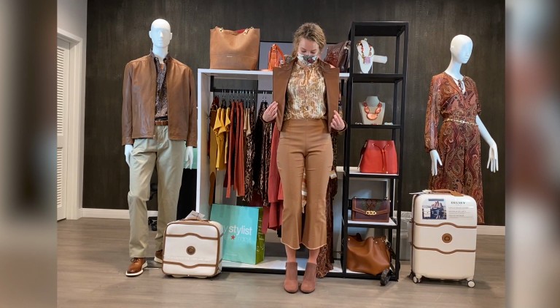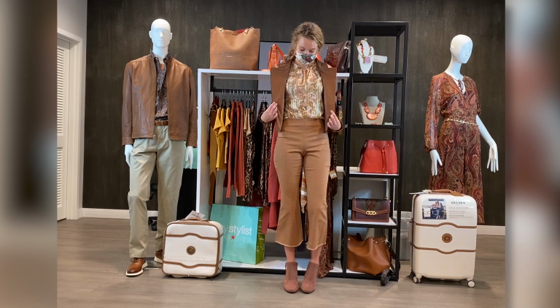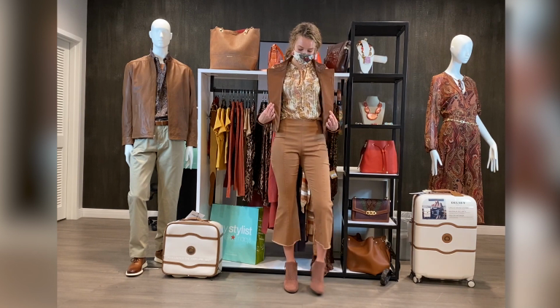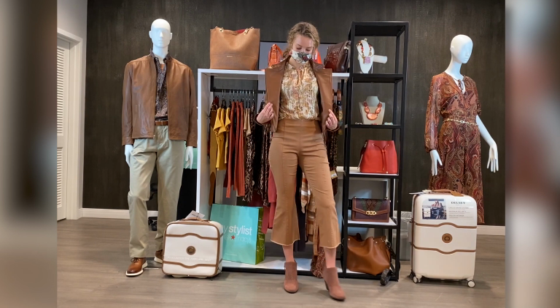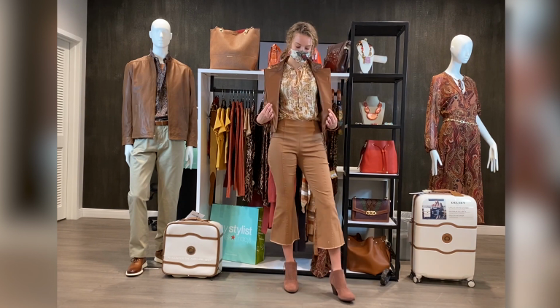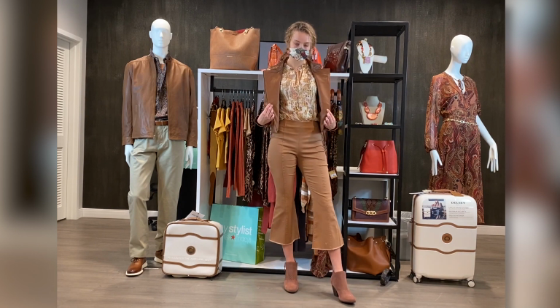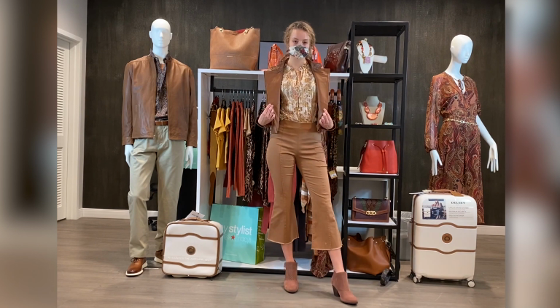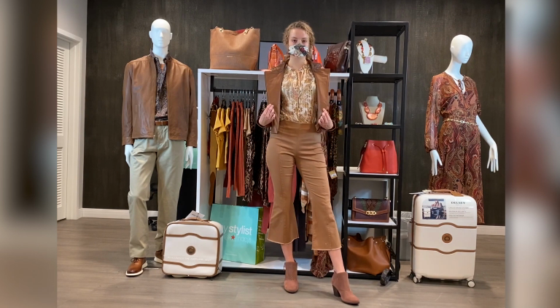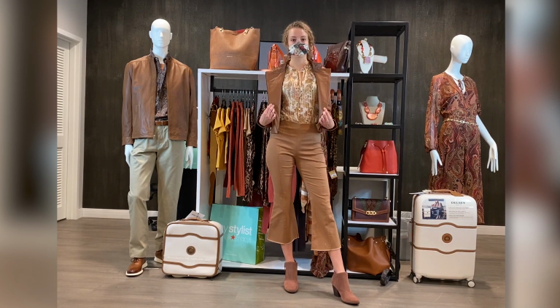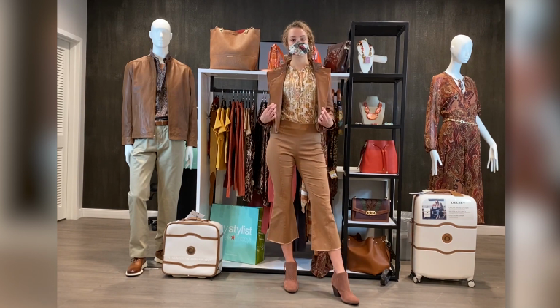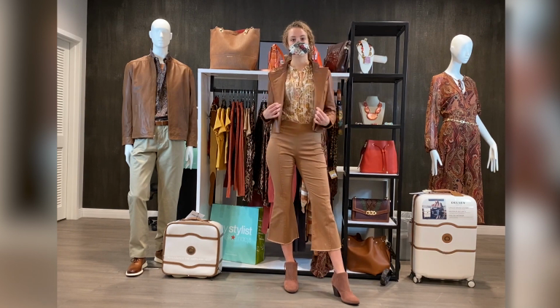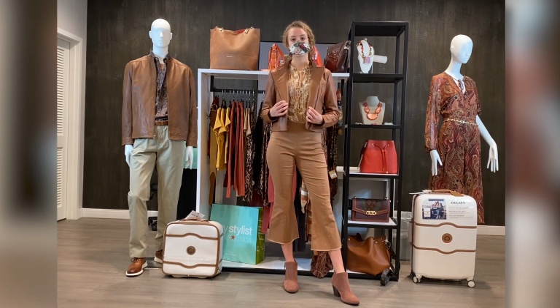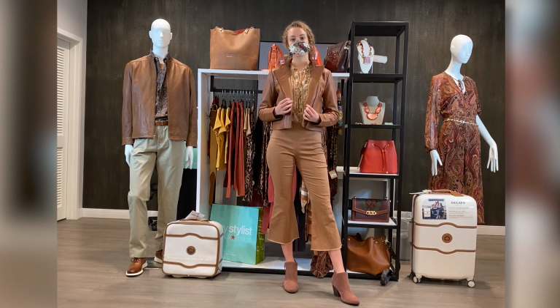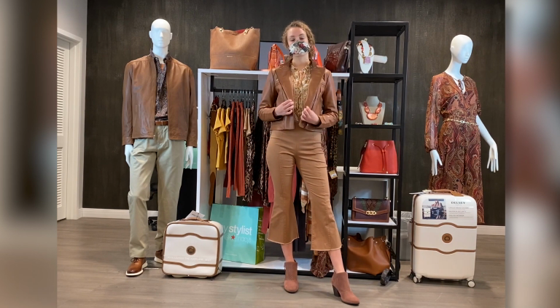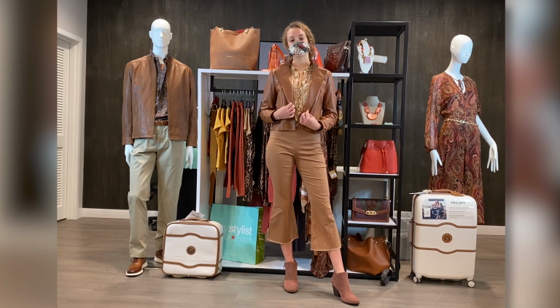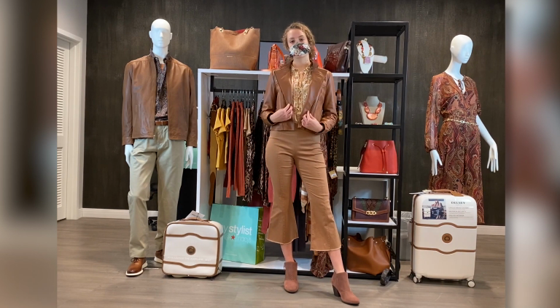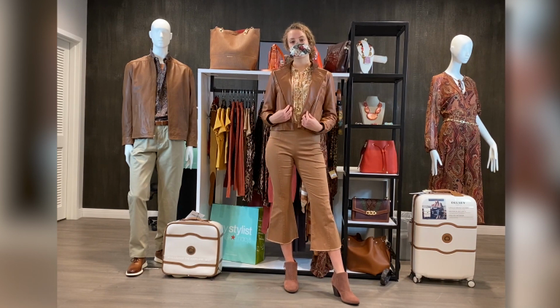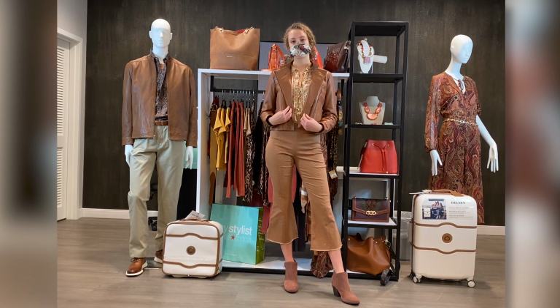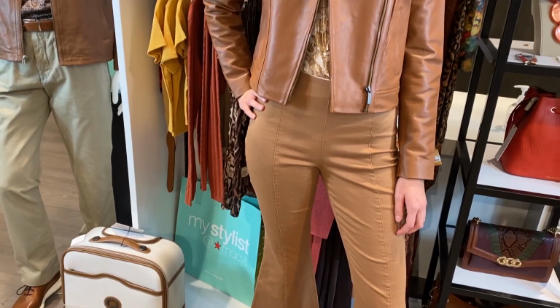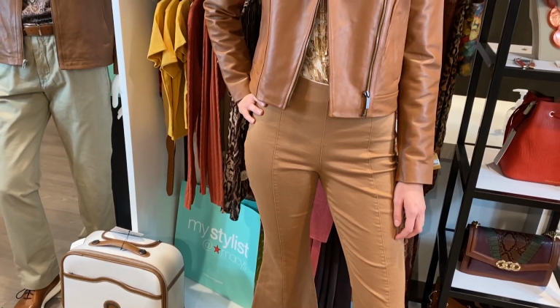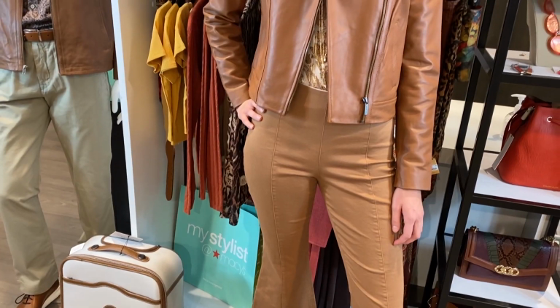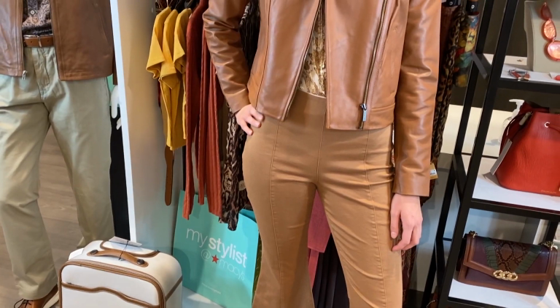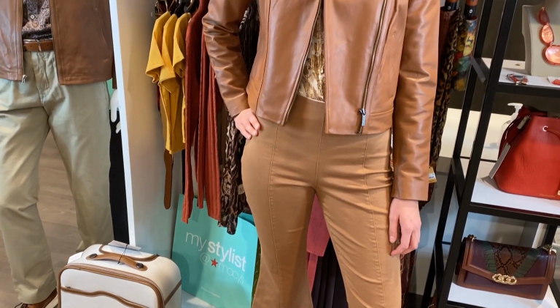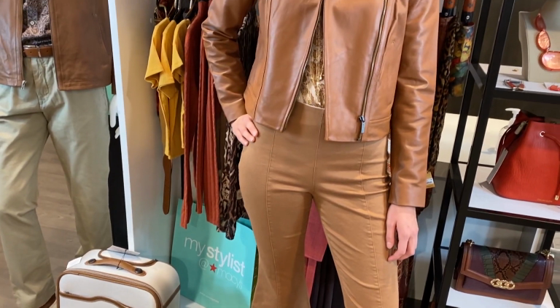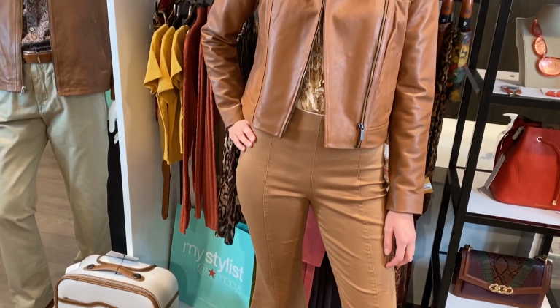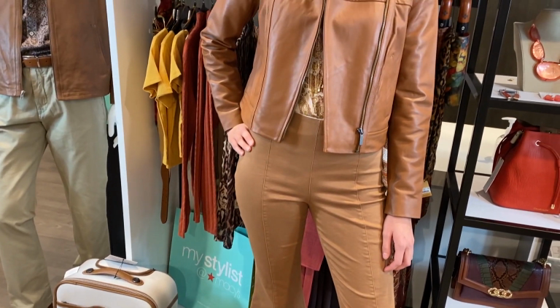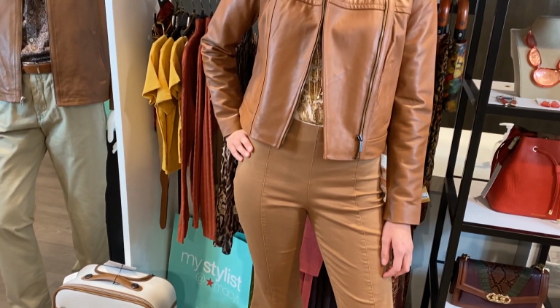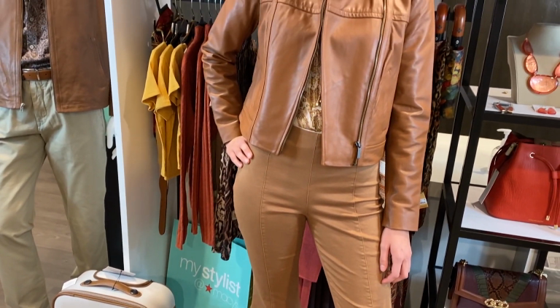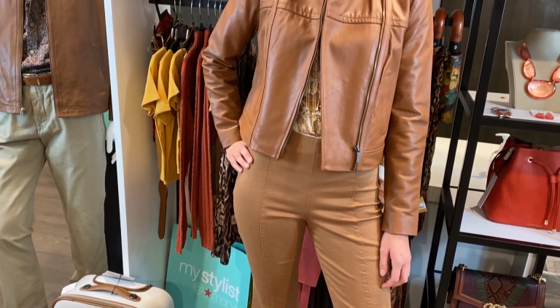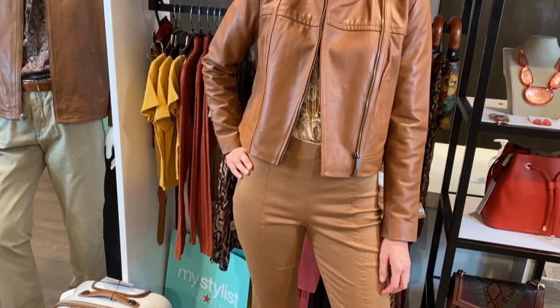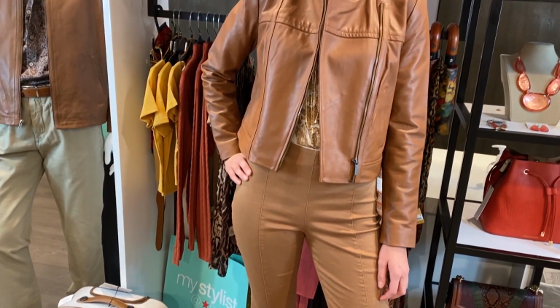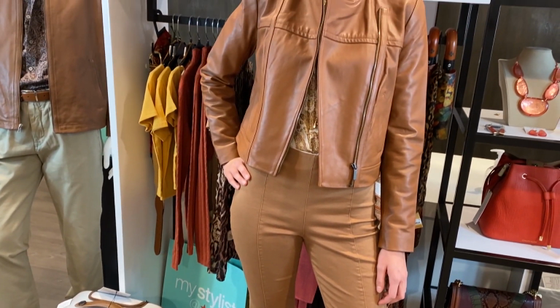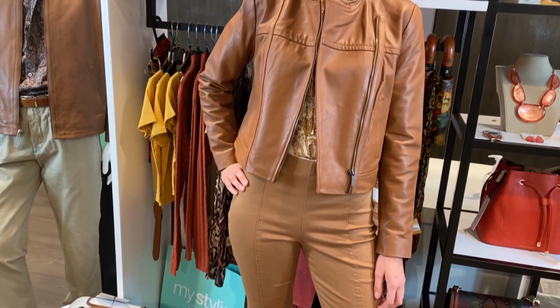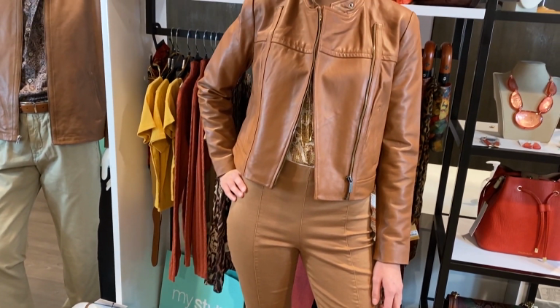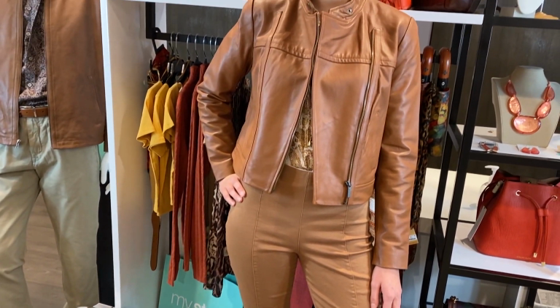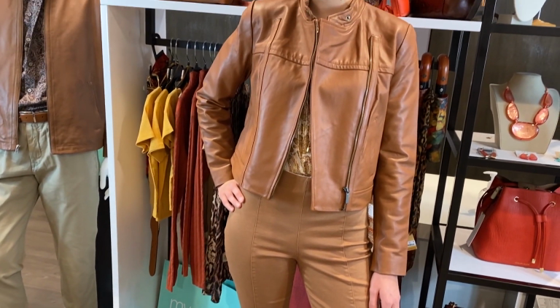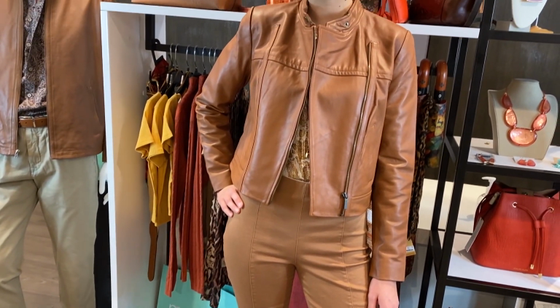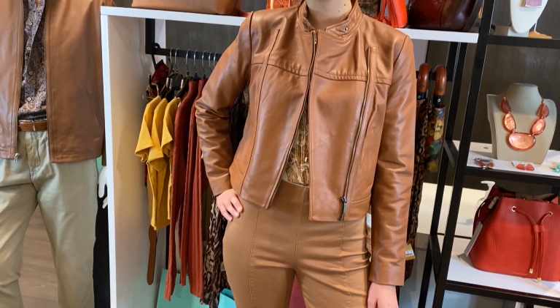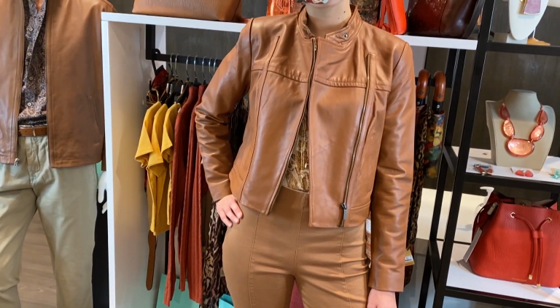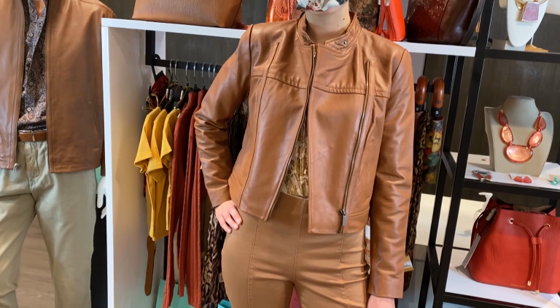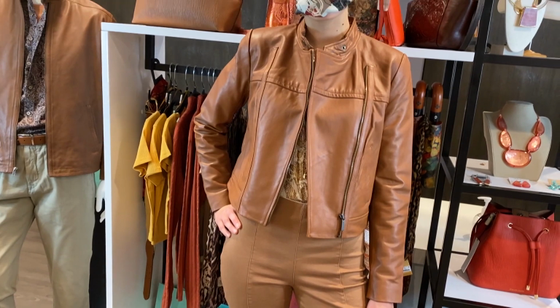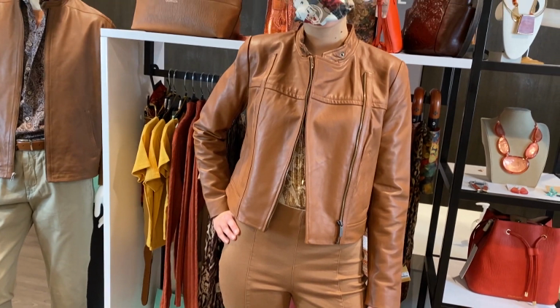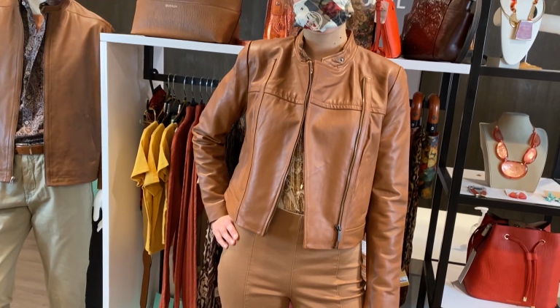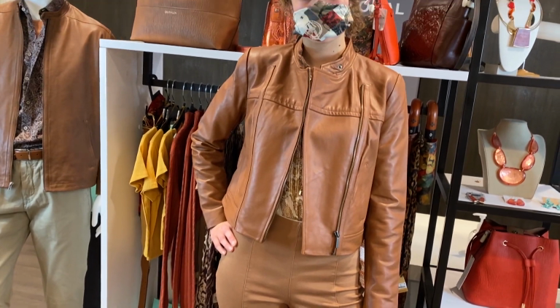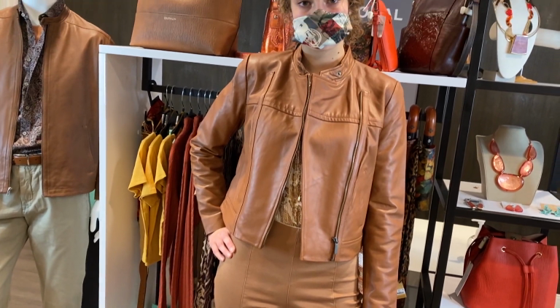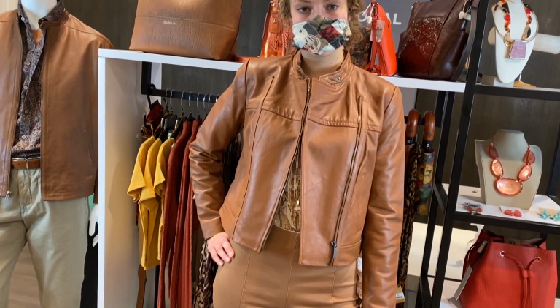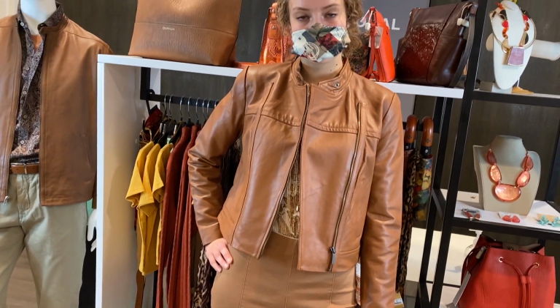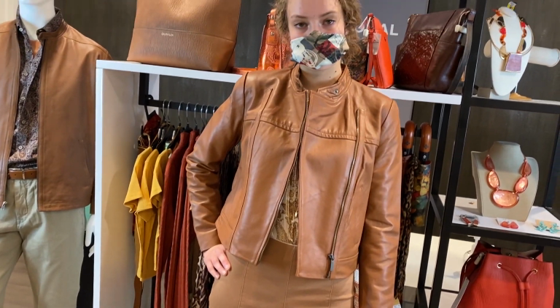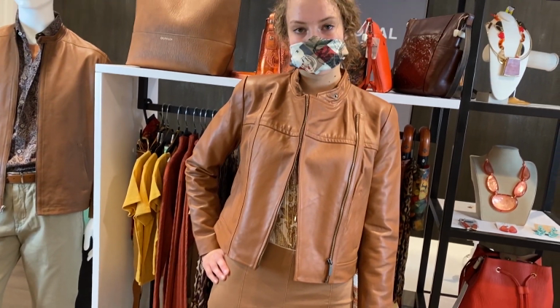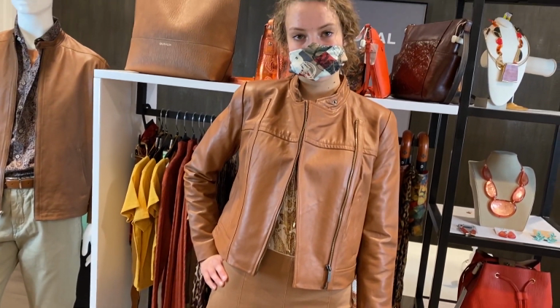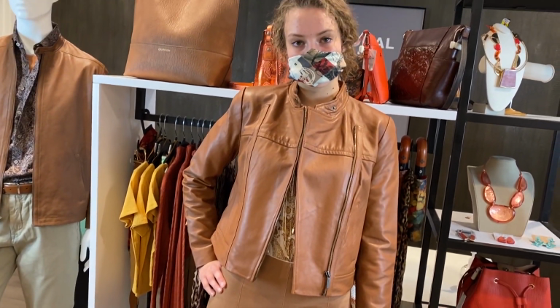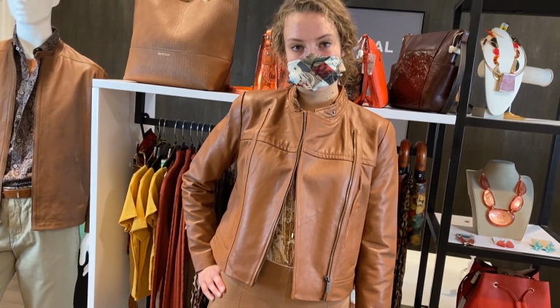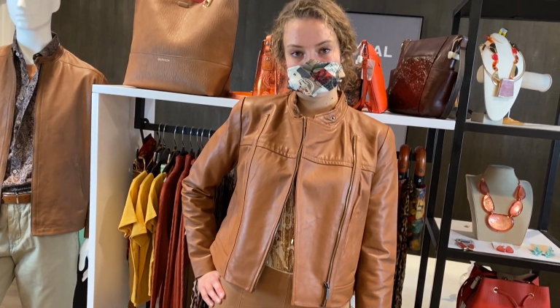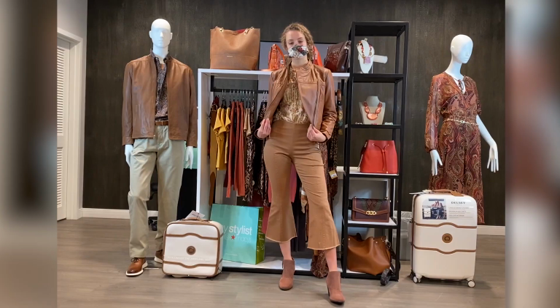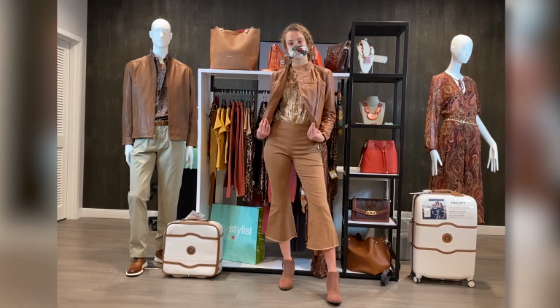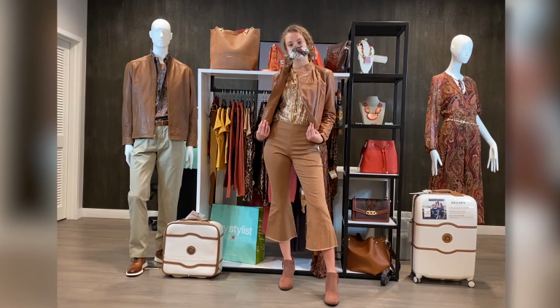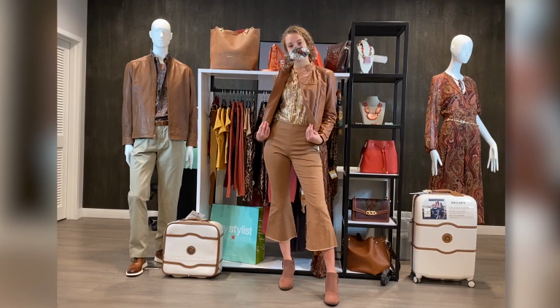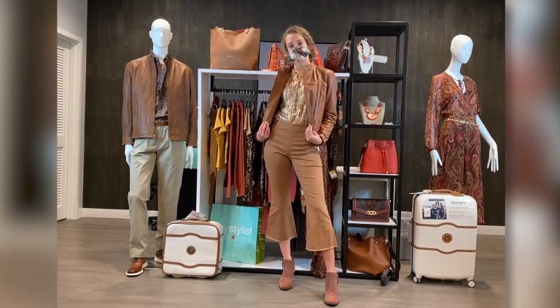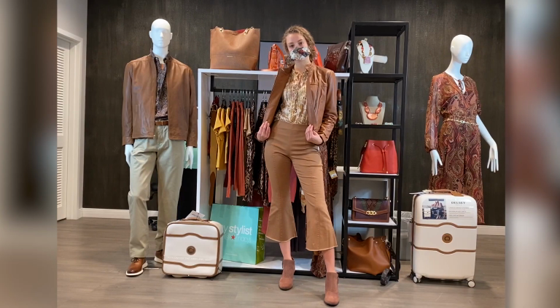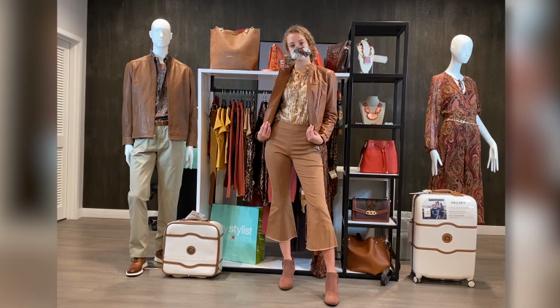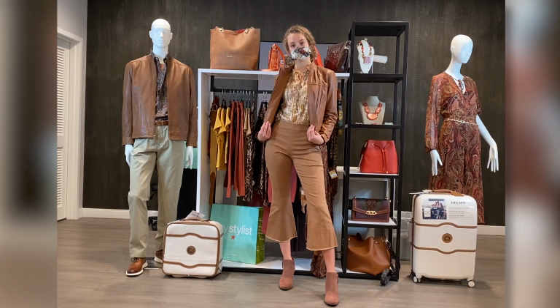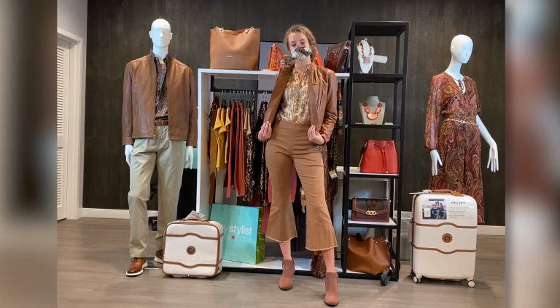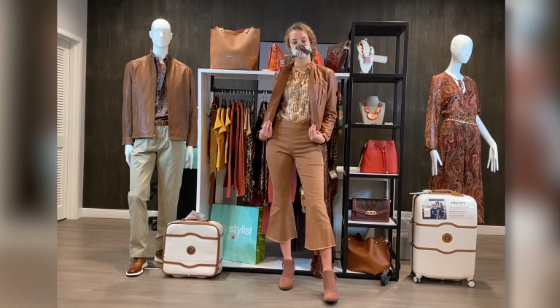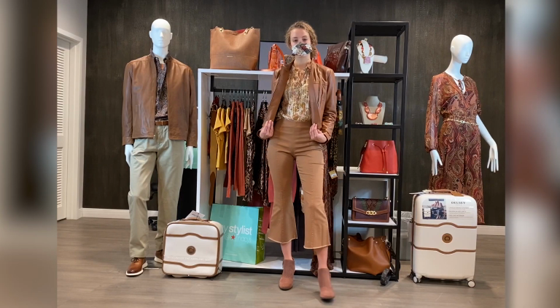This light brown is a perfect color for a fall leather jacket. It's a neutral color that goes with everything.